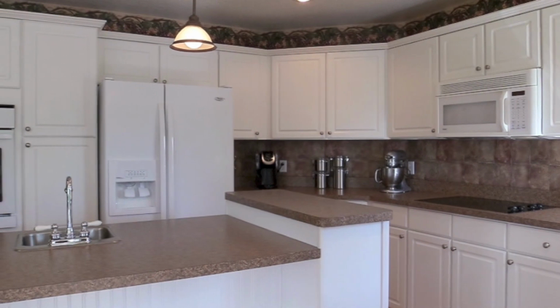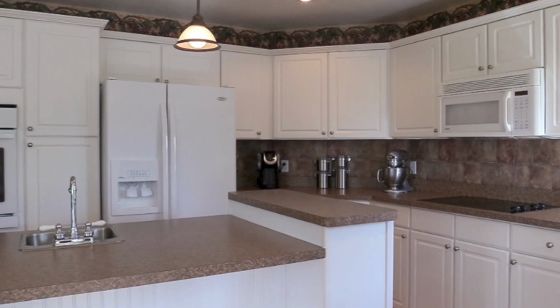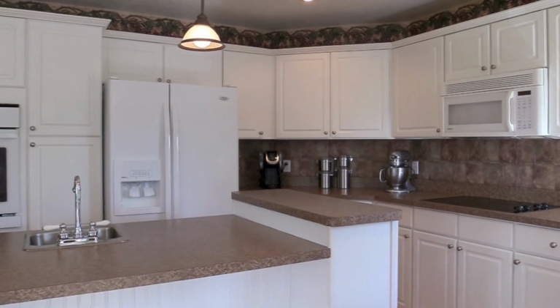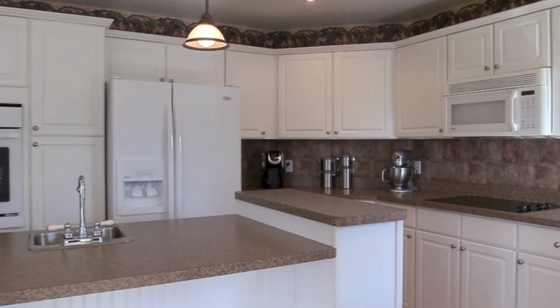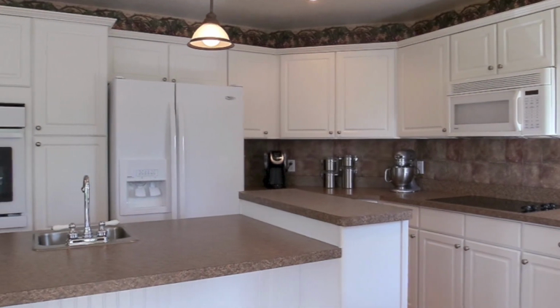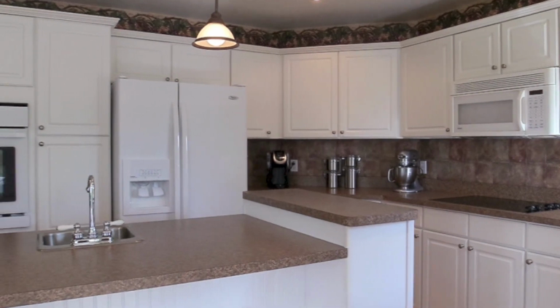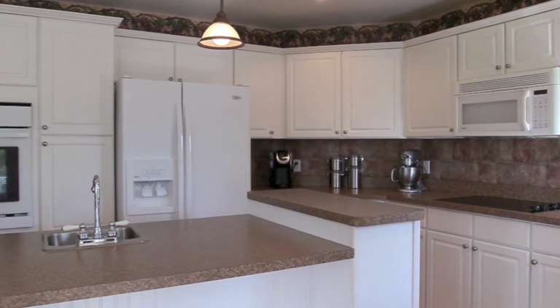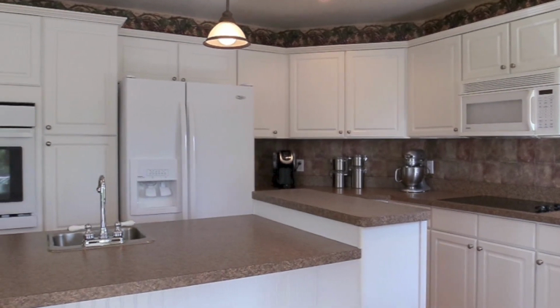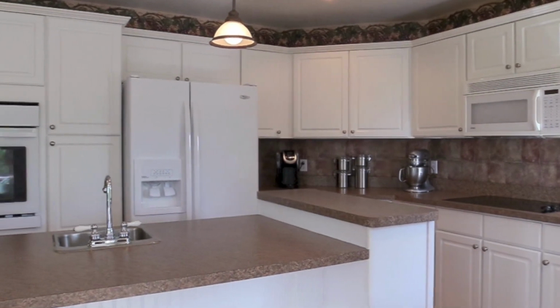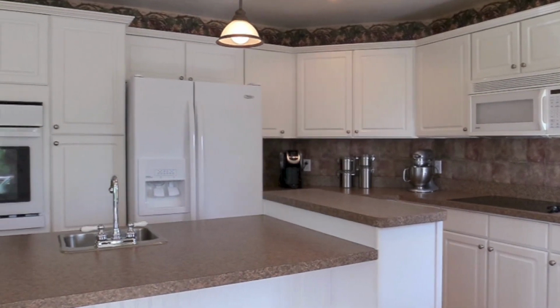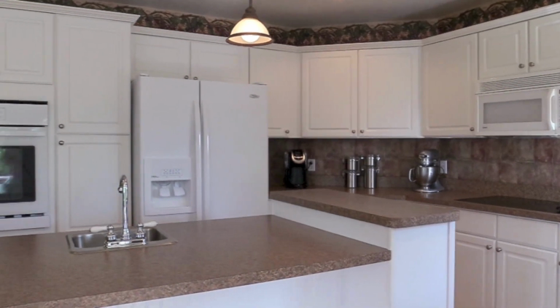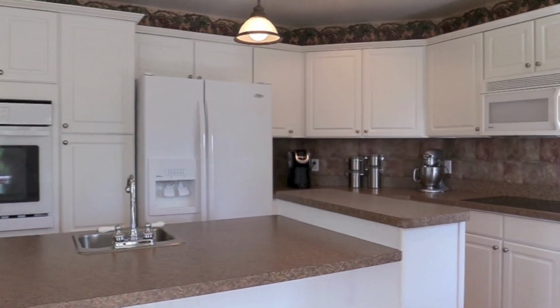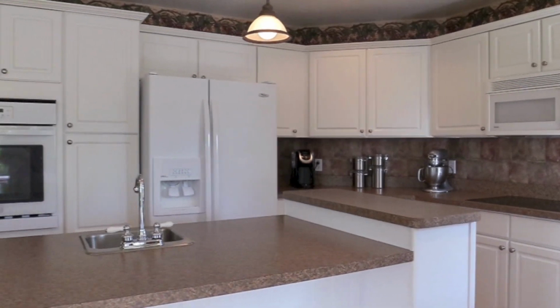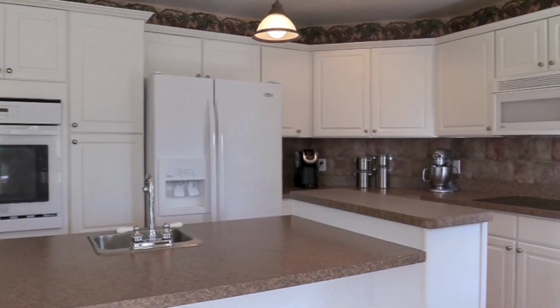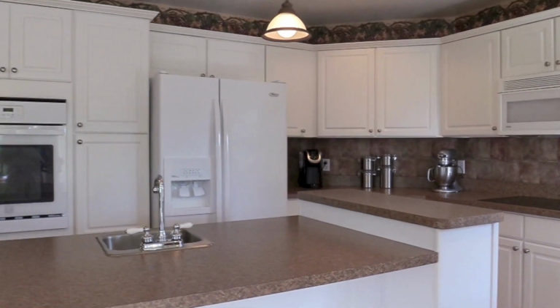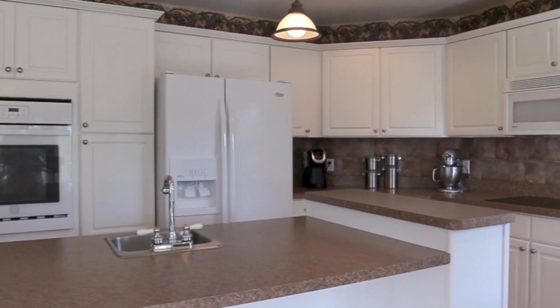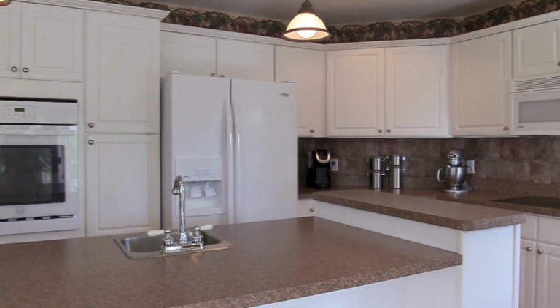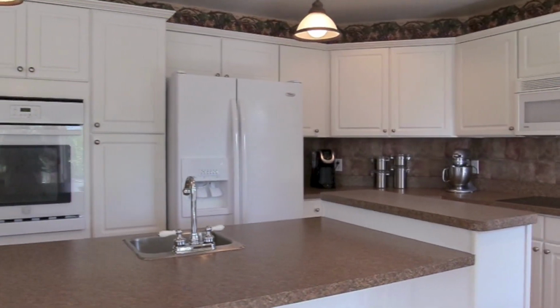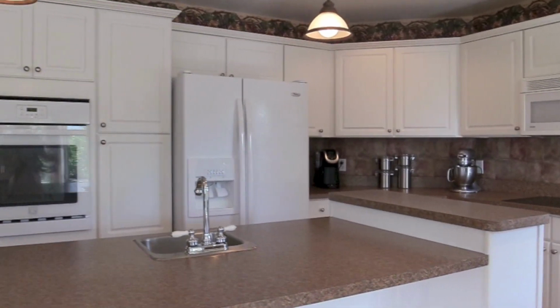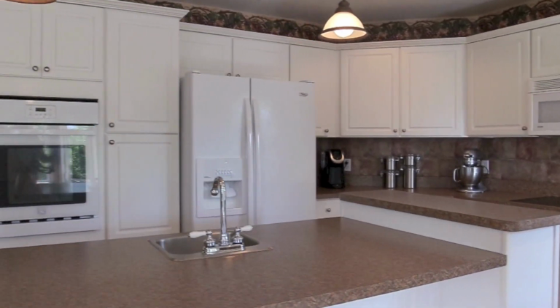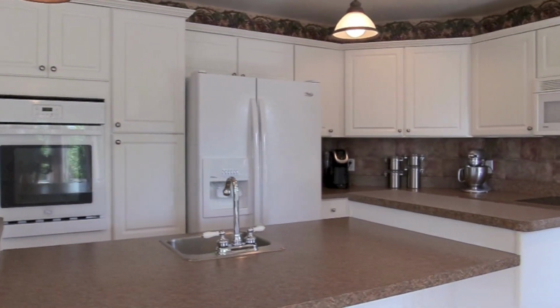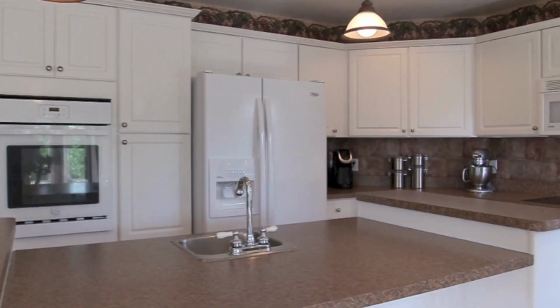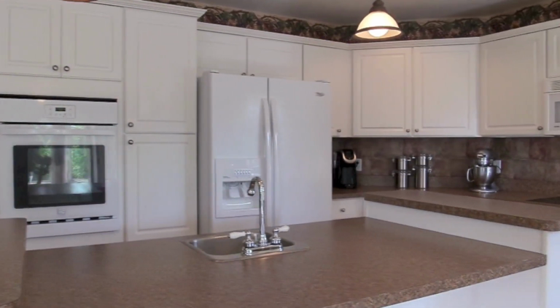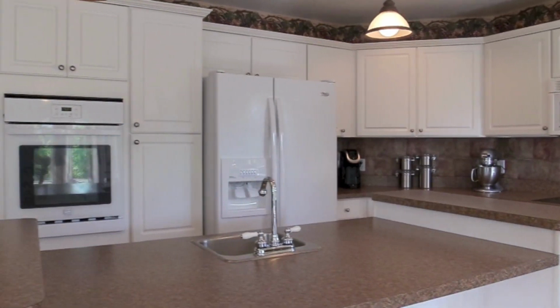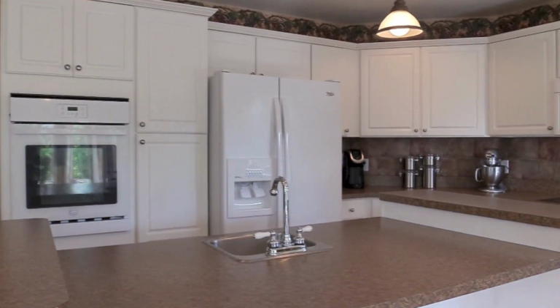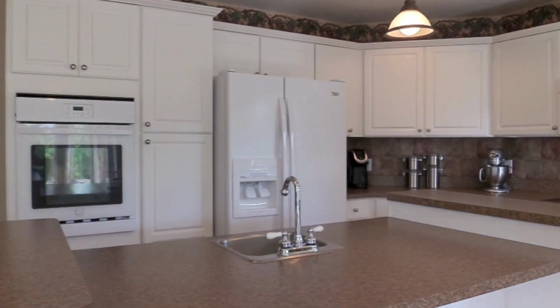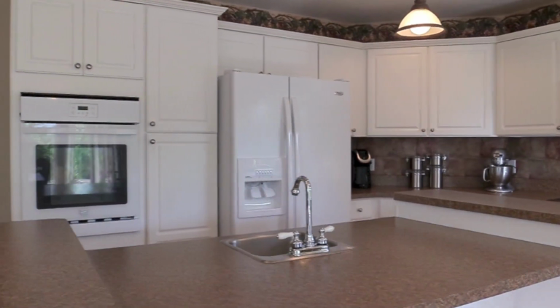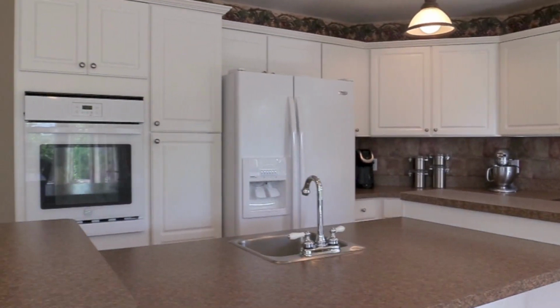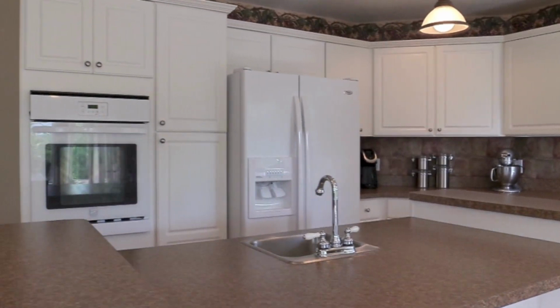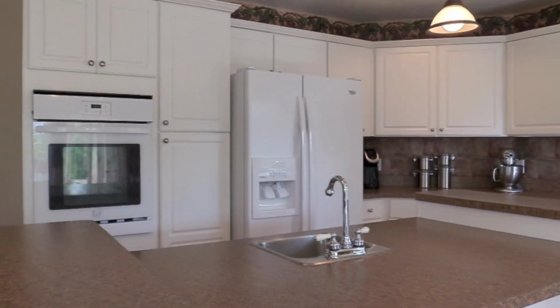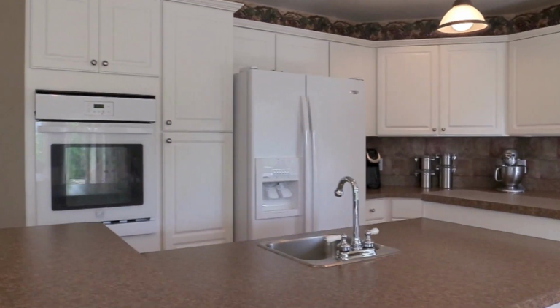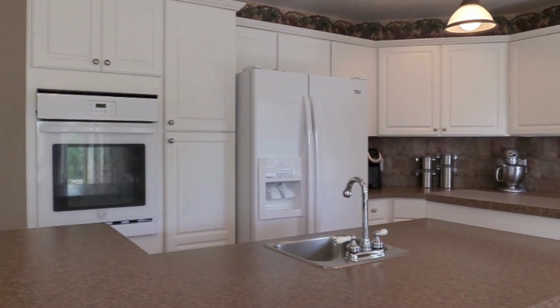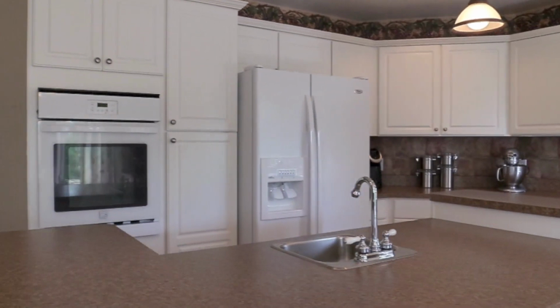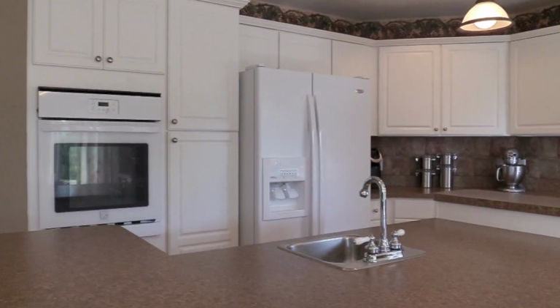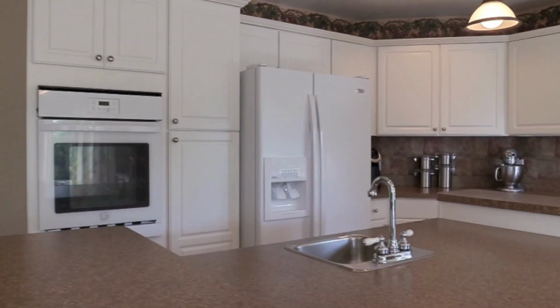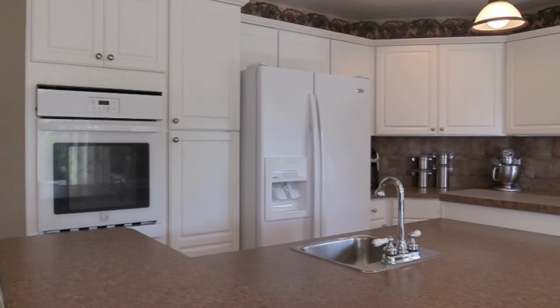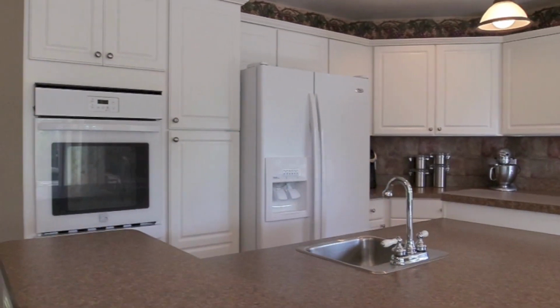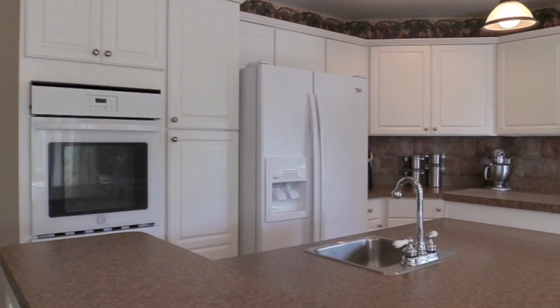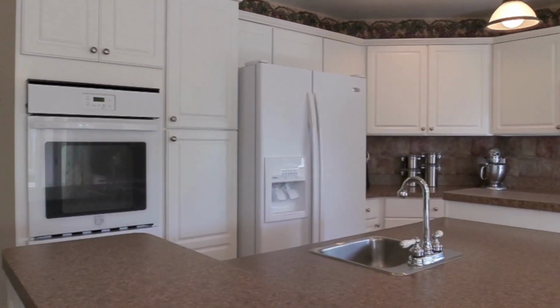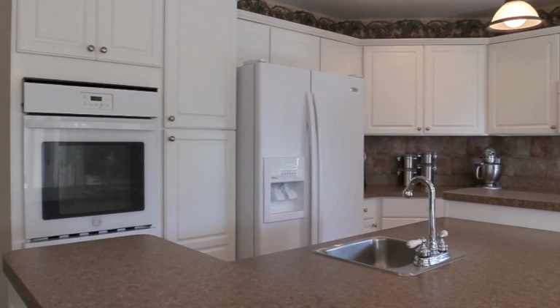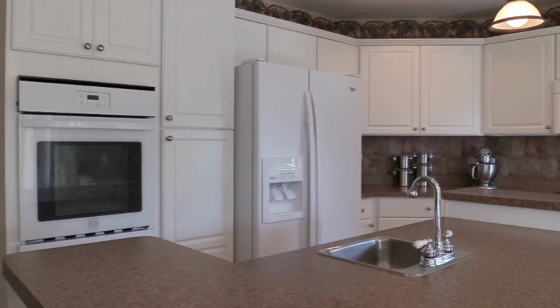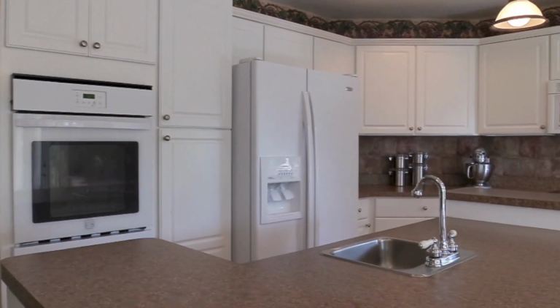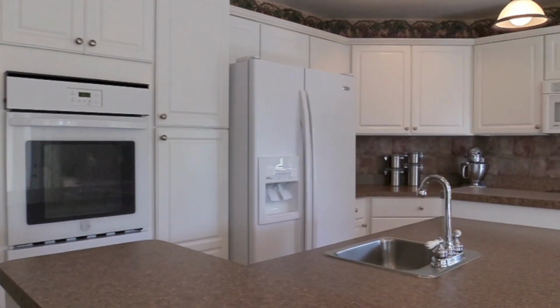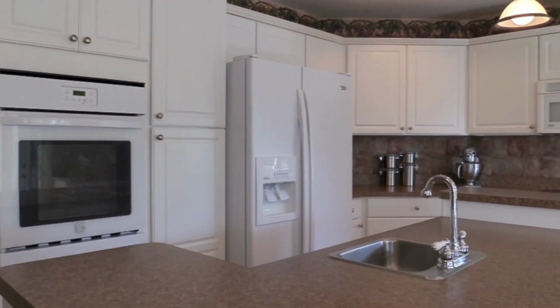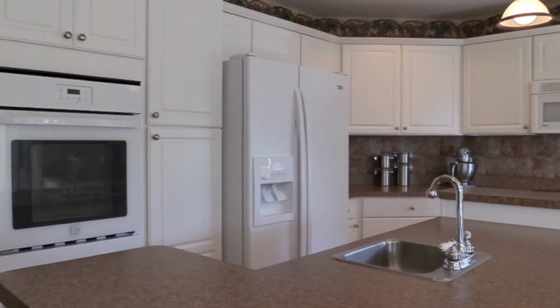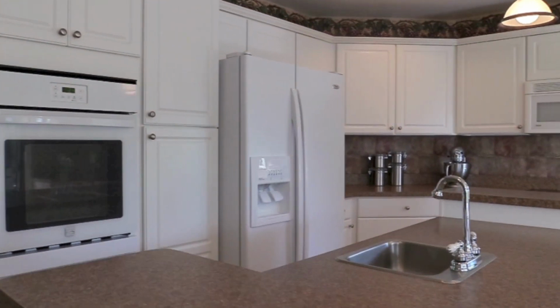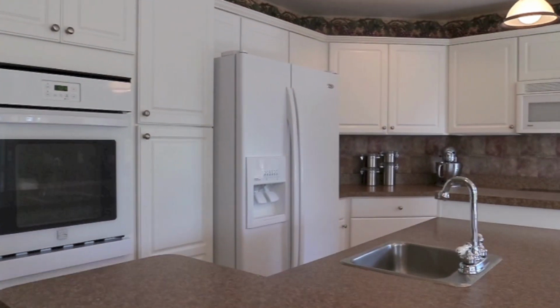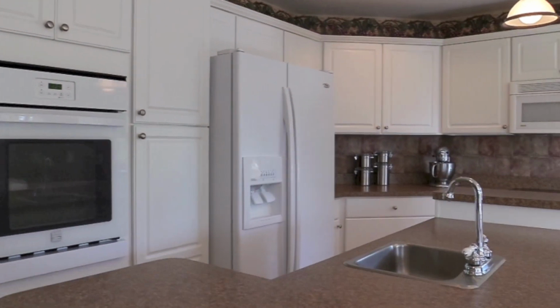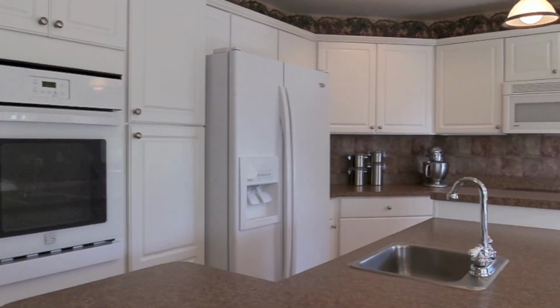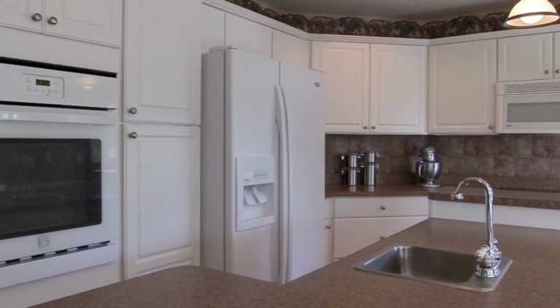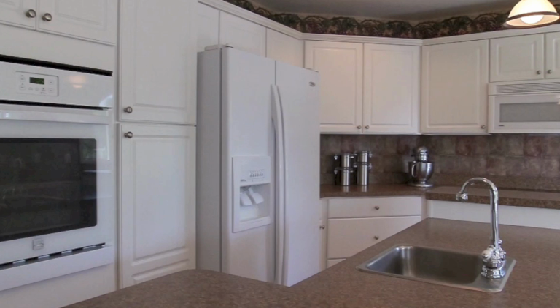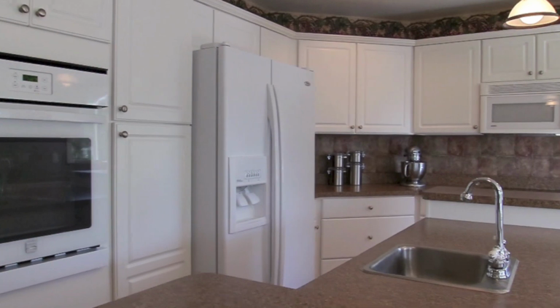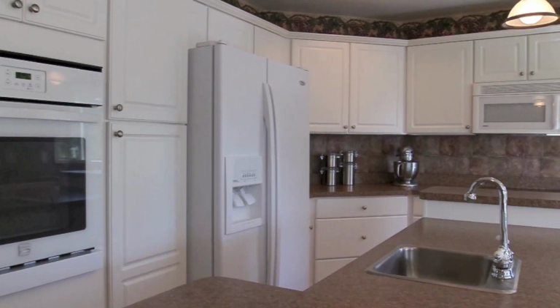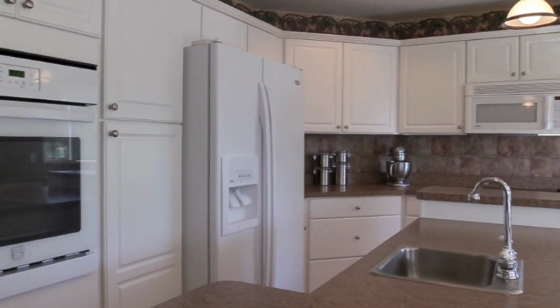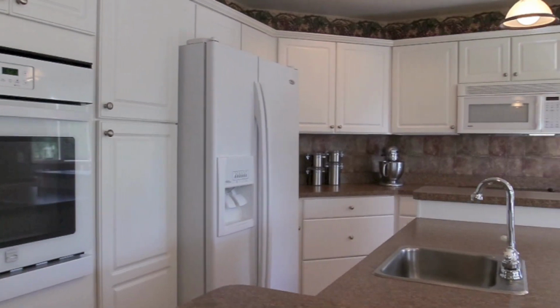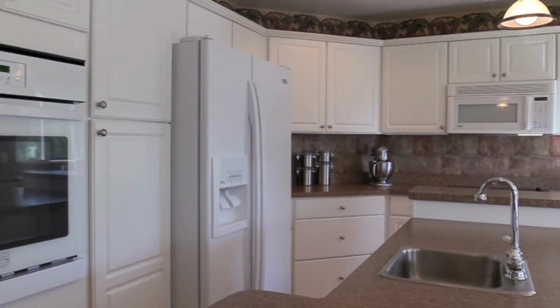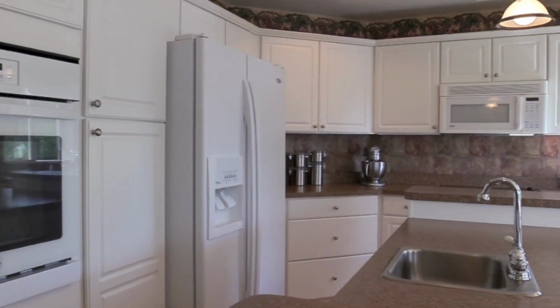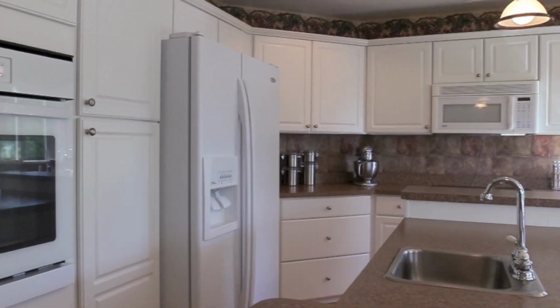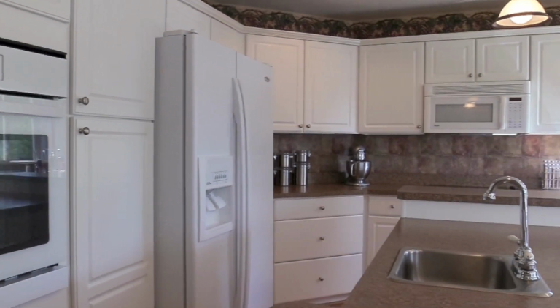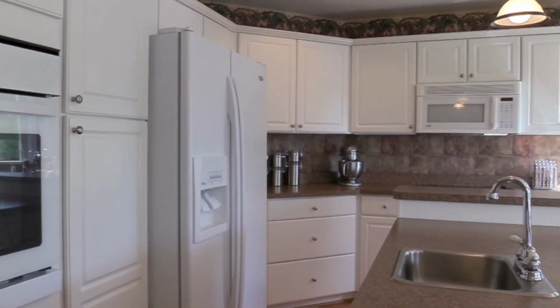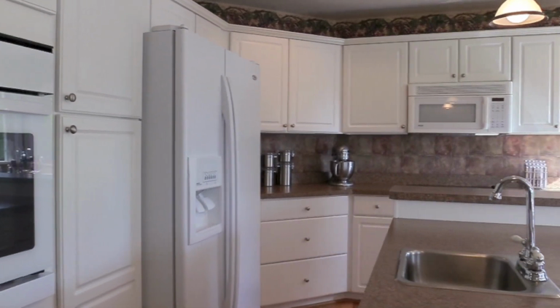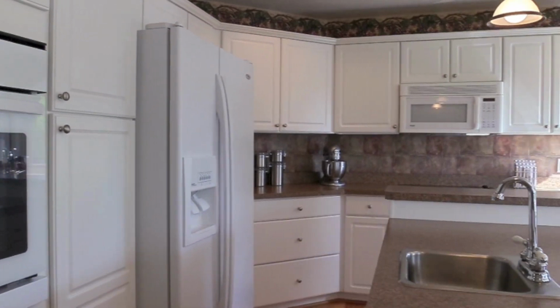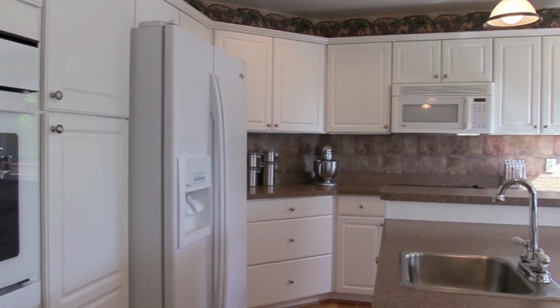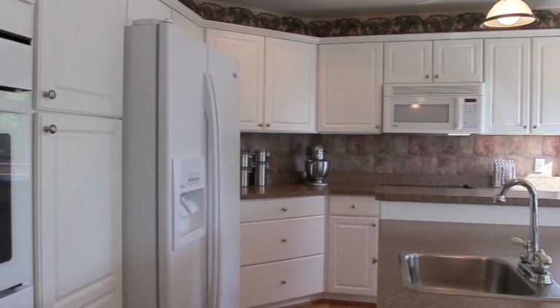The gourmet kitchen has a multi-level island with a prep sink and quality appliances and fixtures.